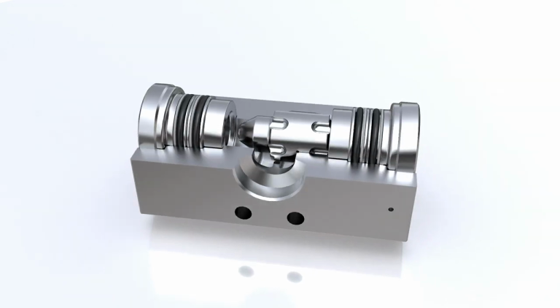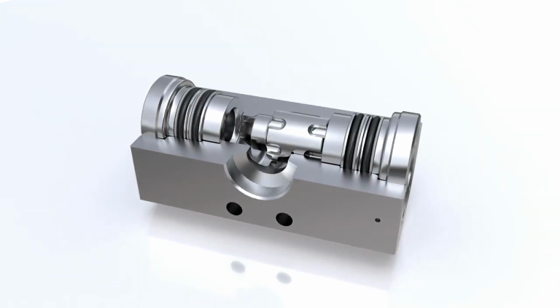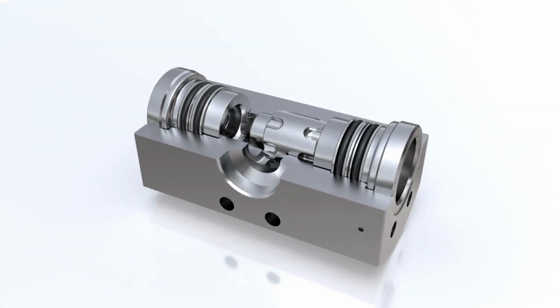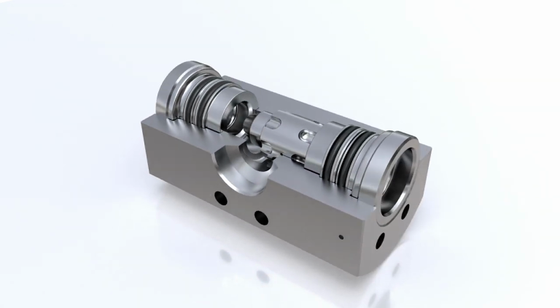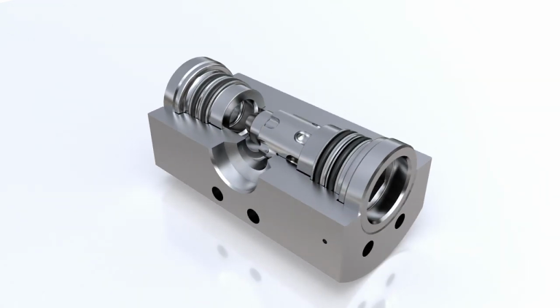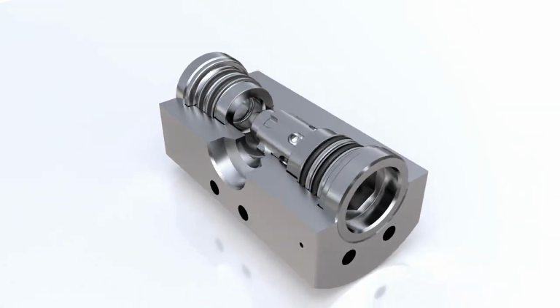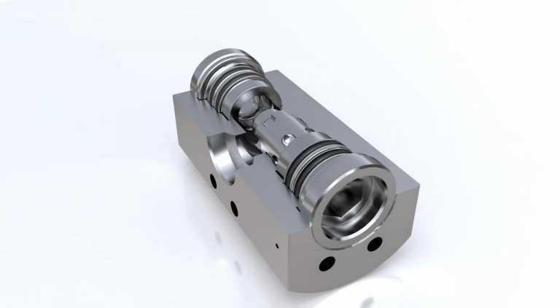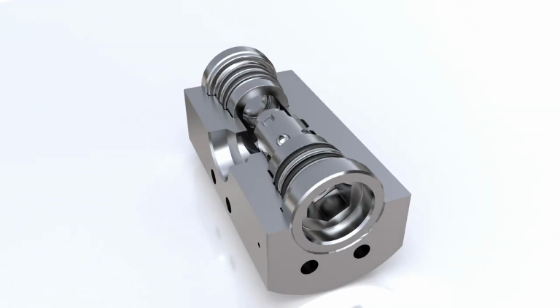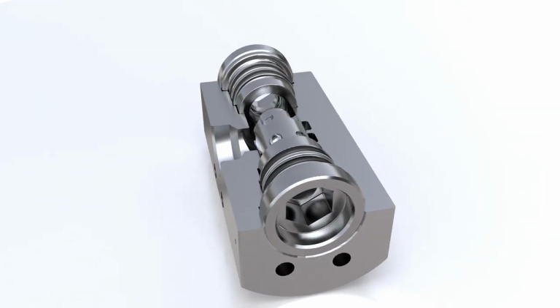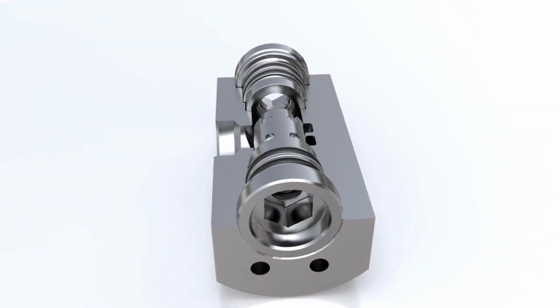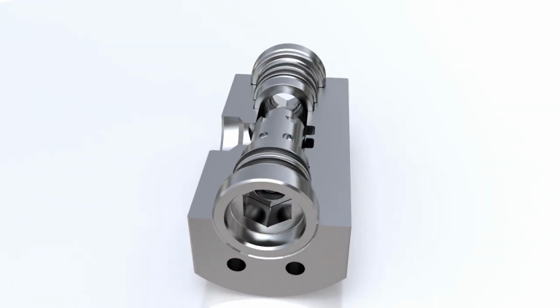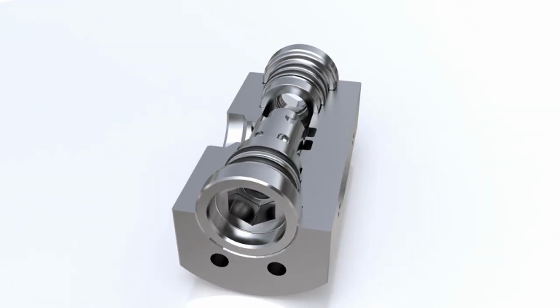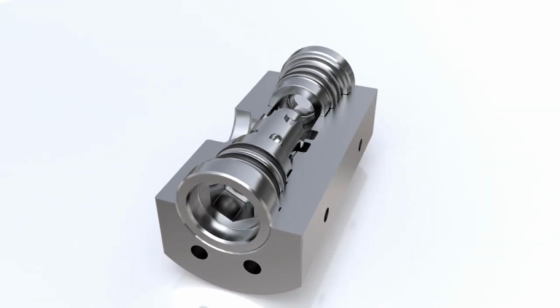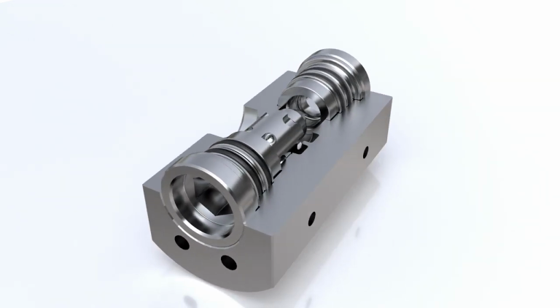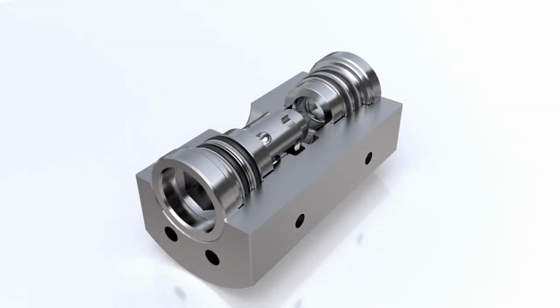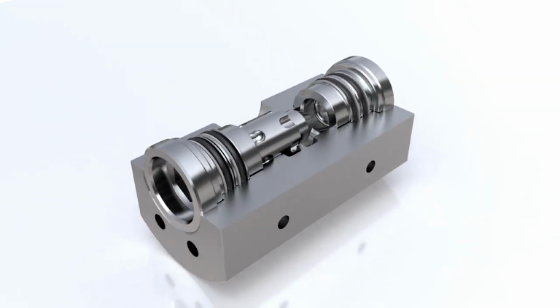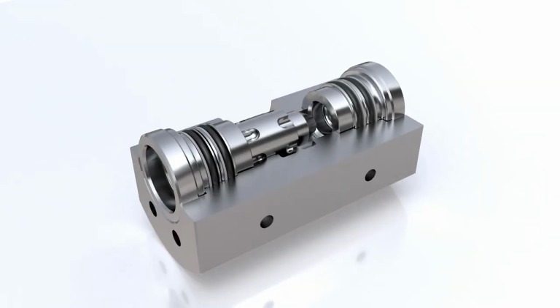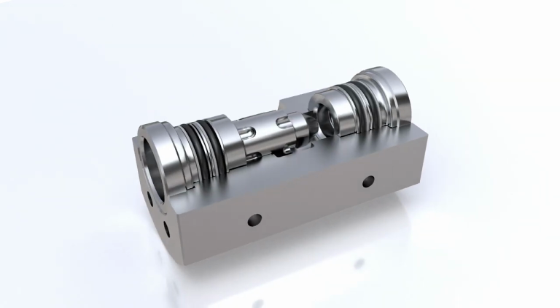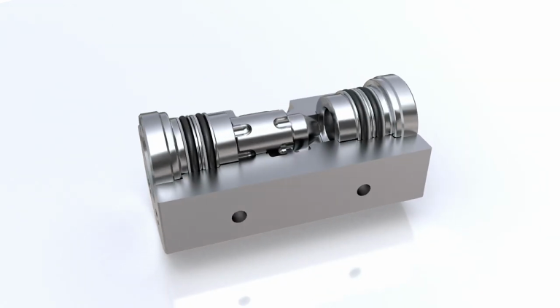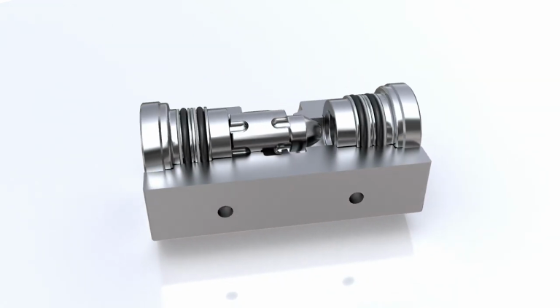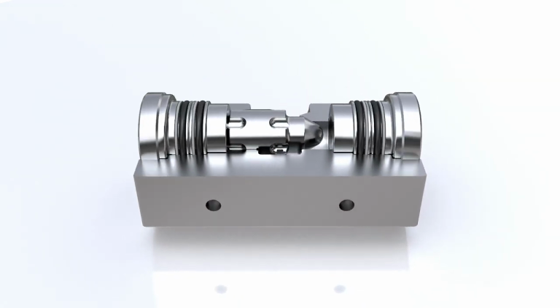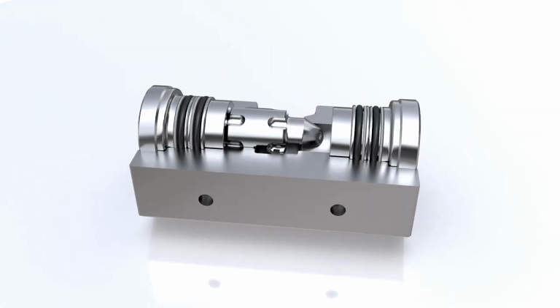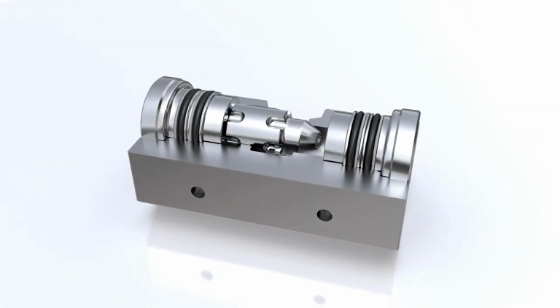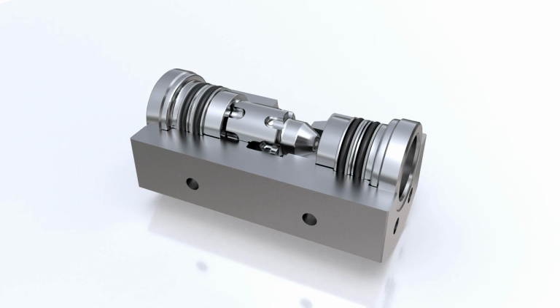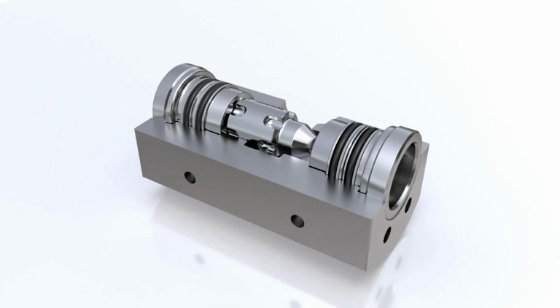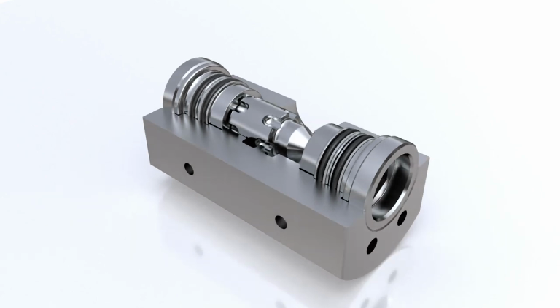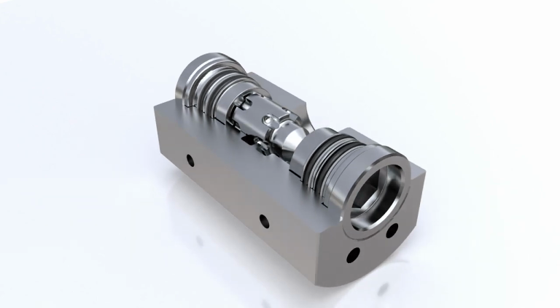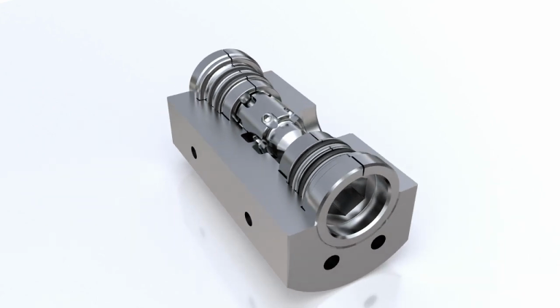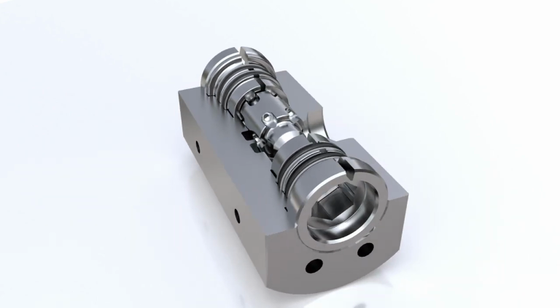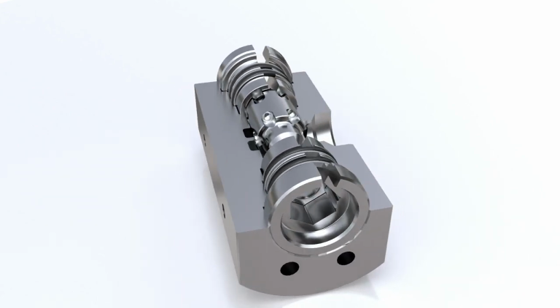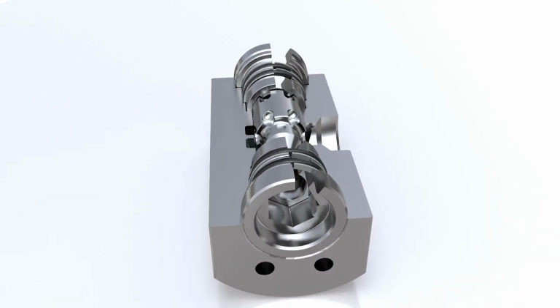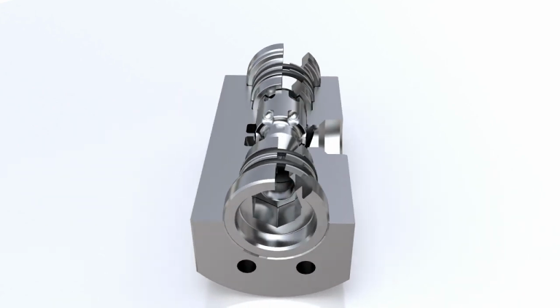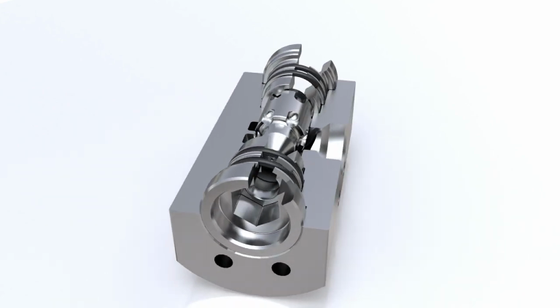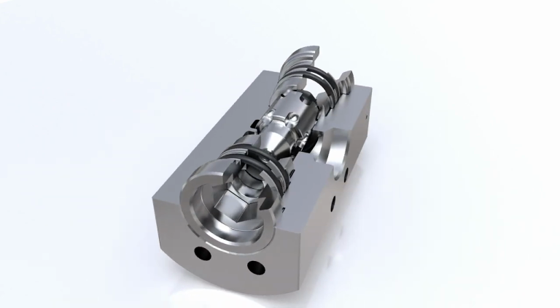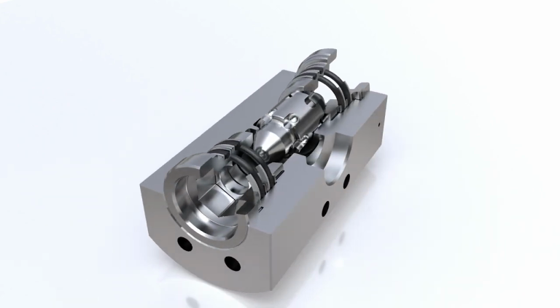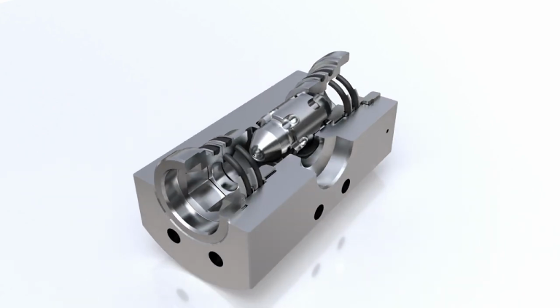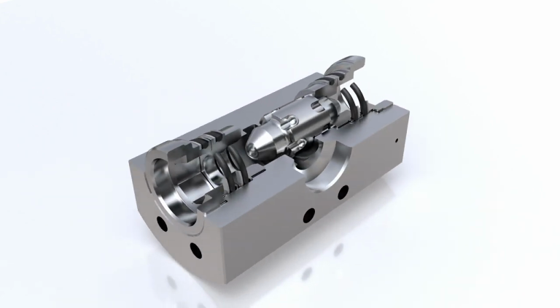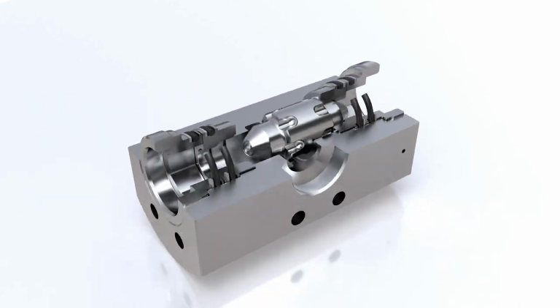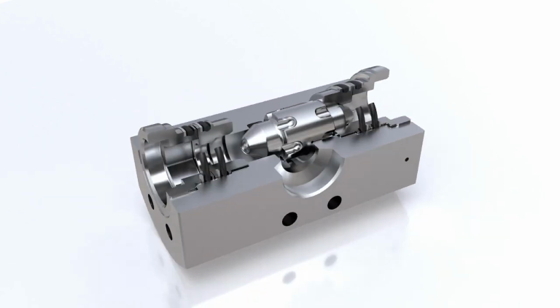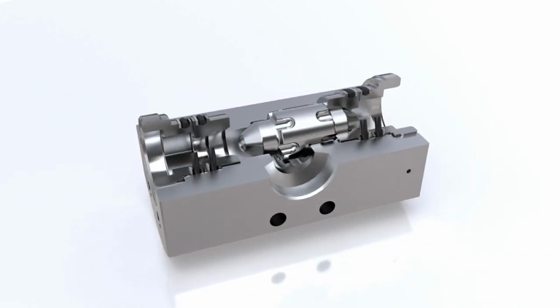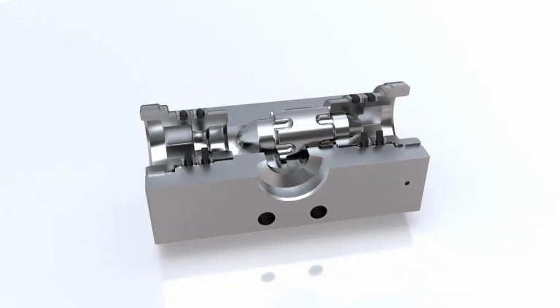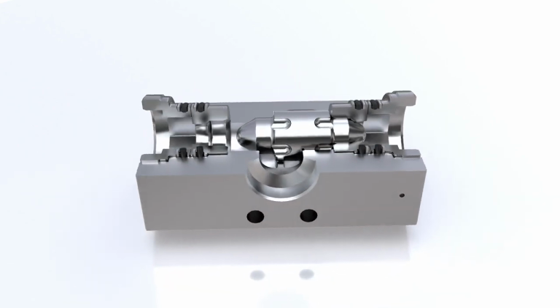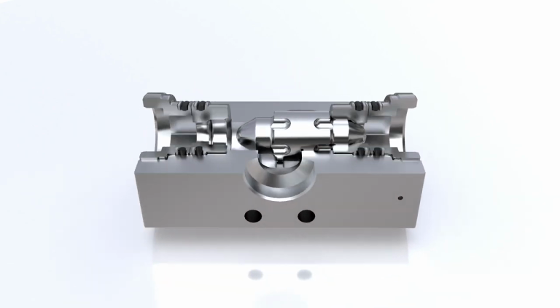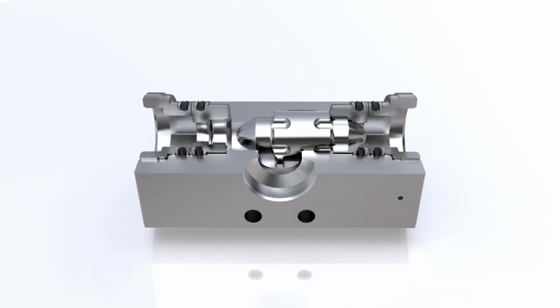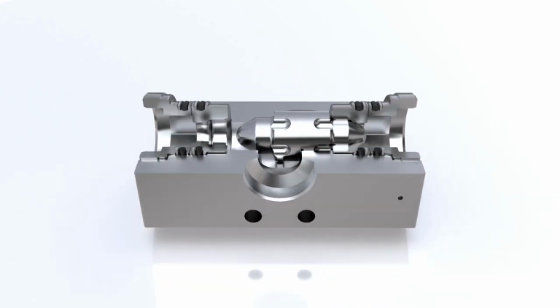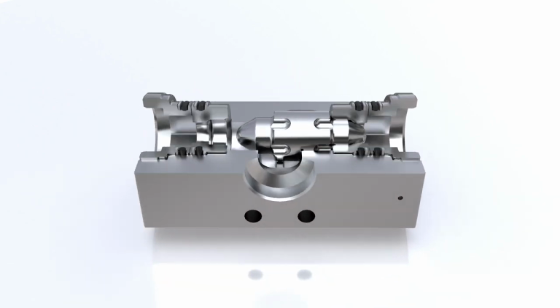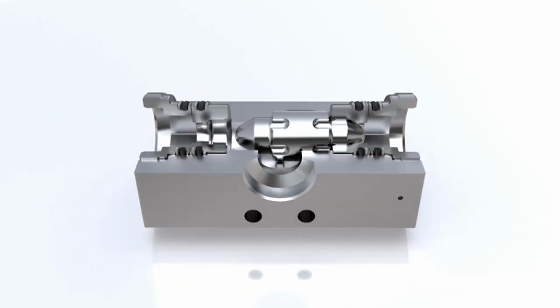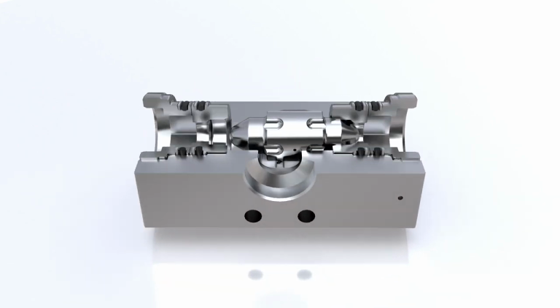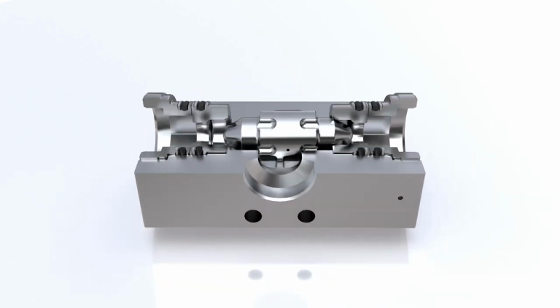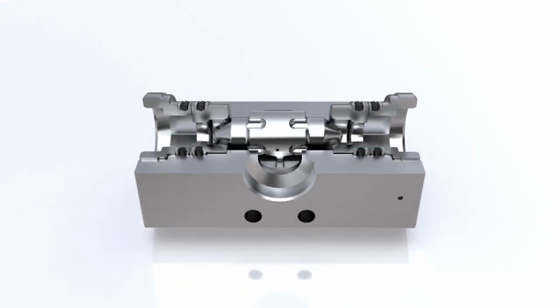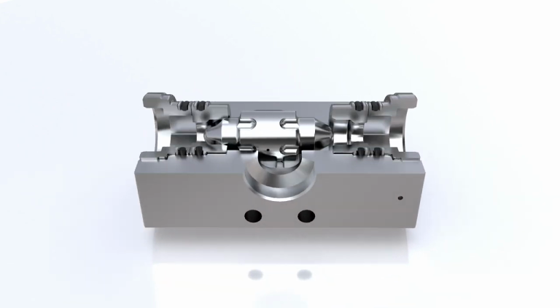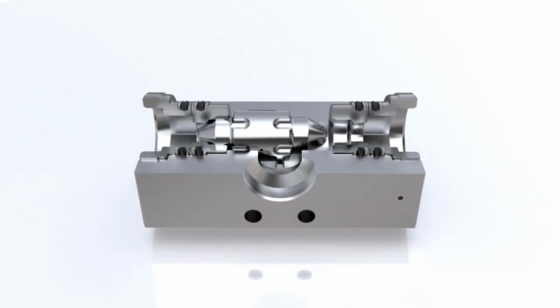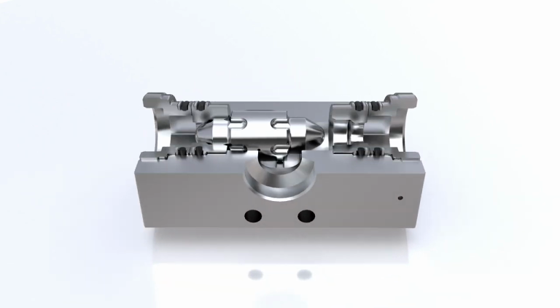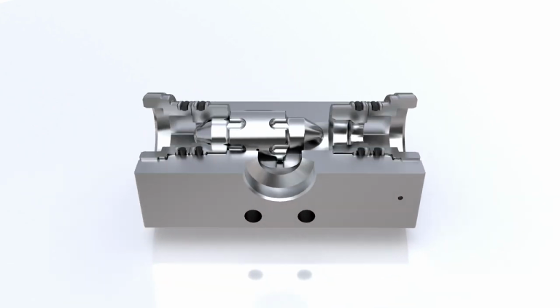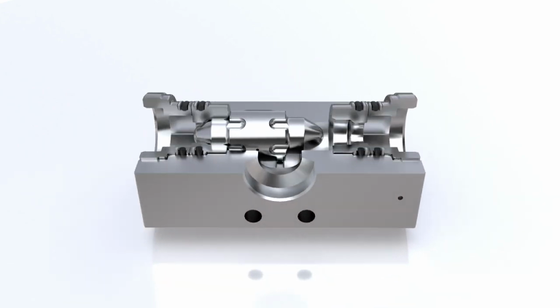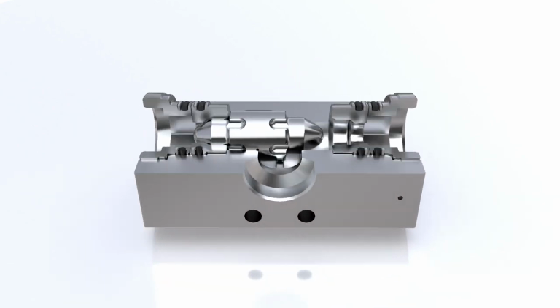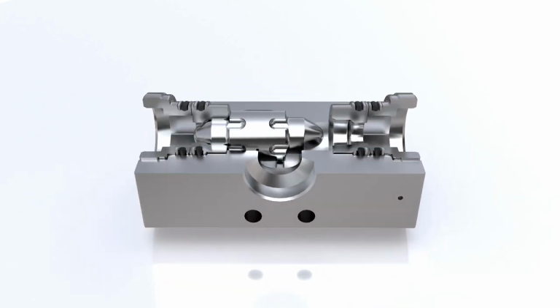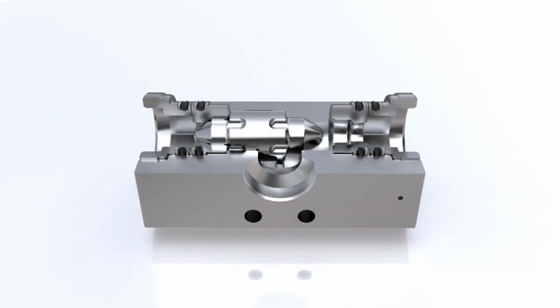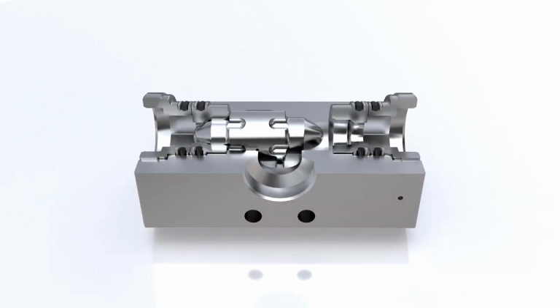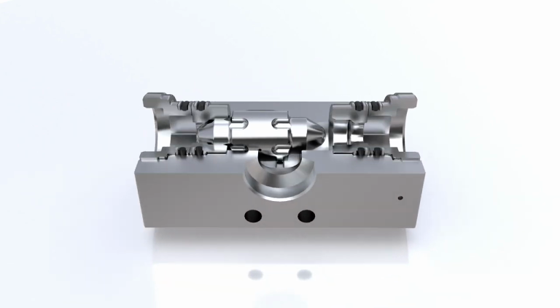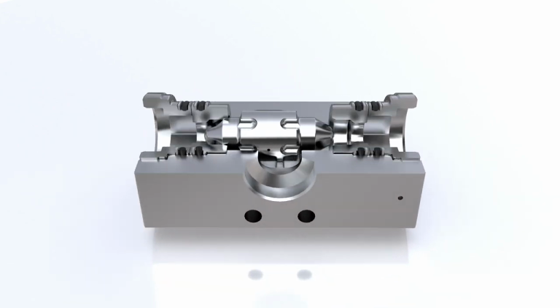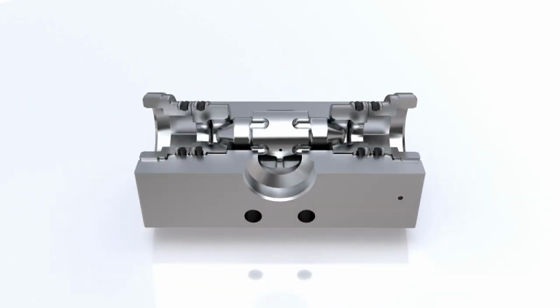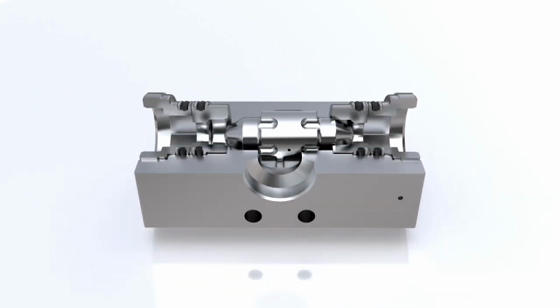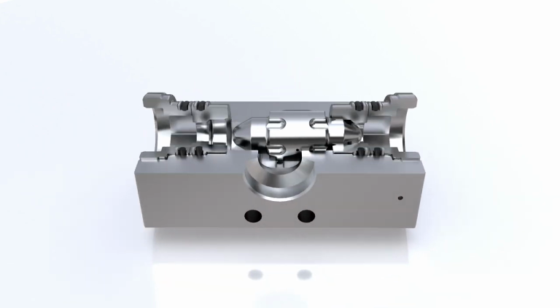Introducing the Parker Hannifin family of inline shuttle valves designed for rigorous subsea oil and gas drilling applications.